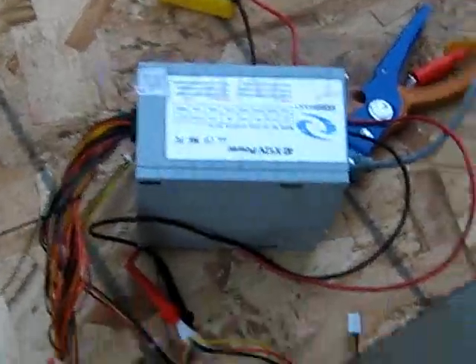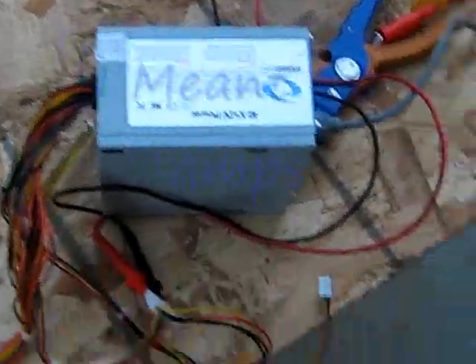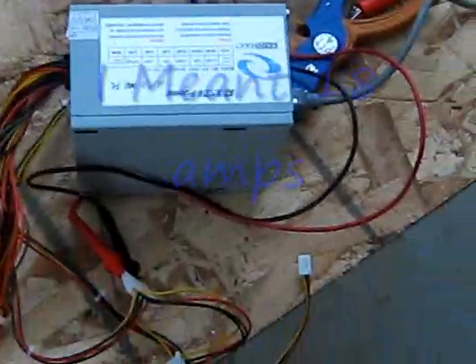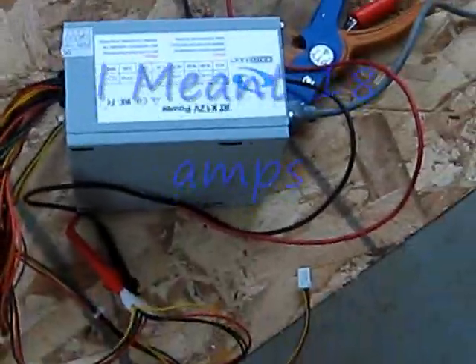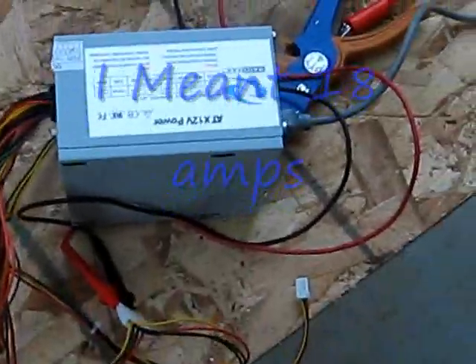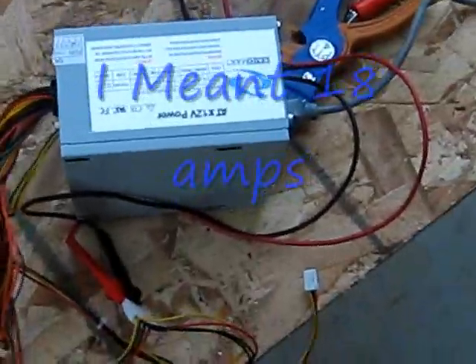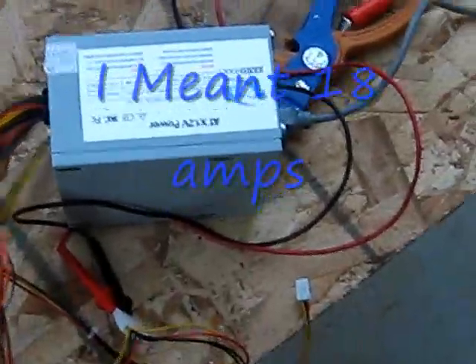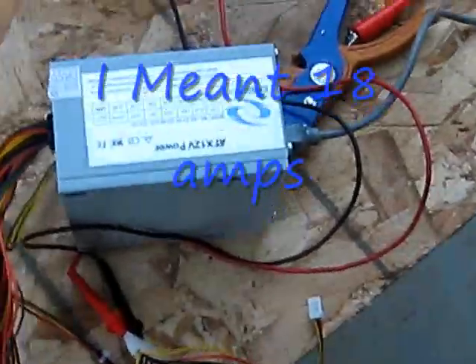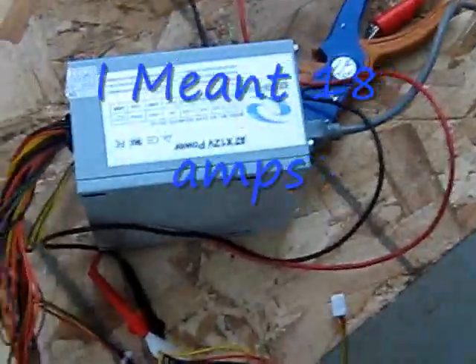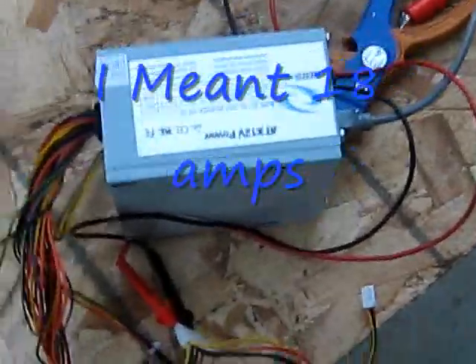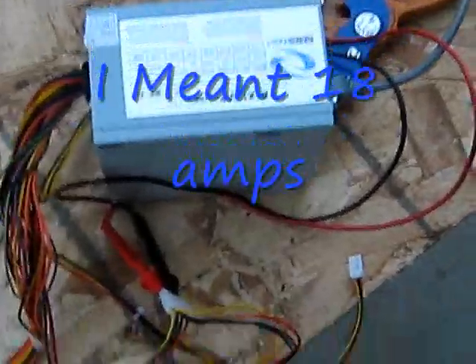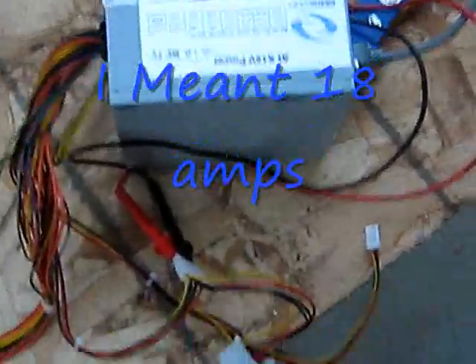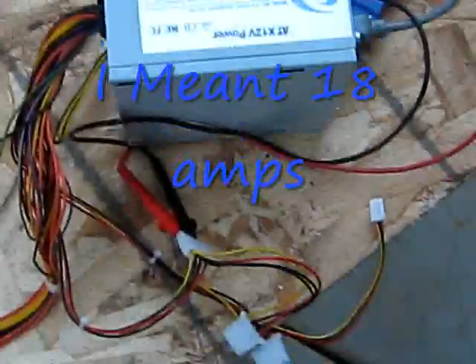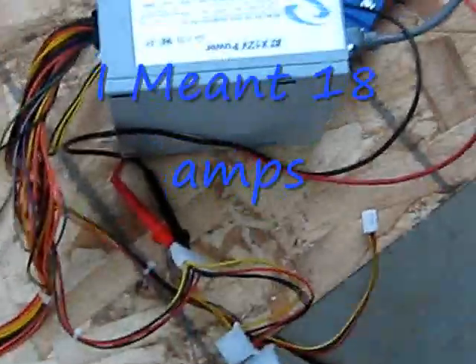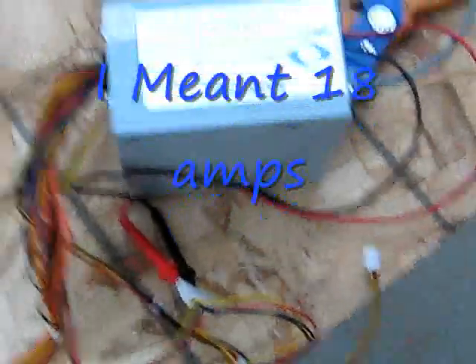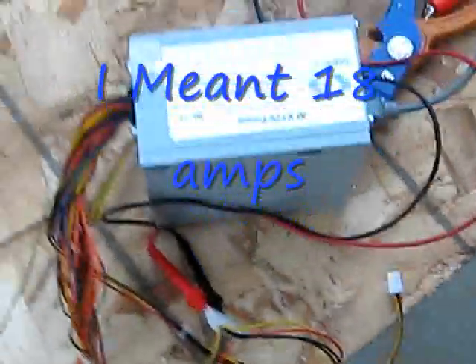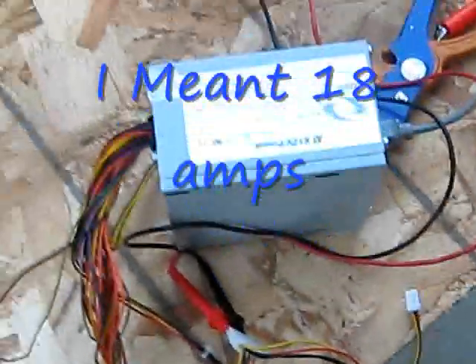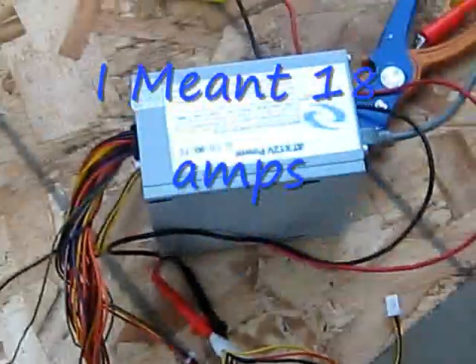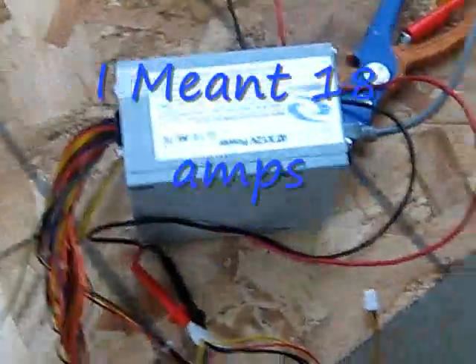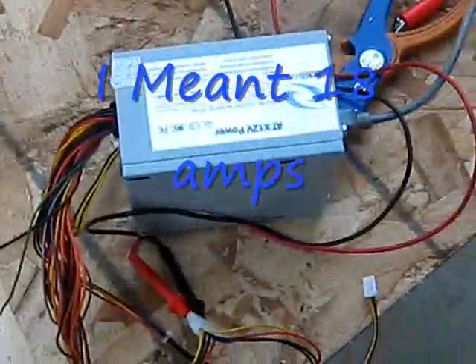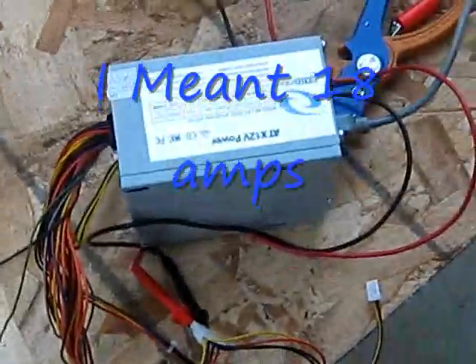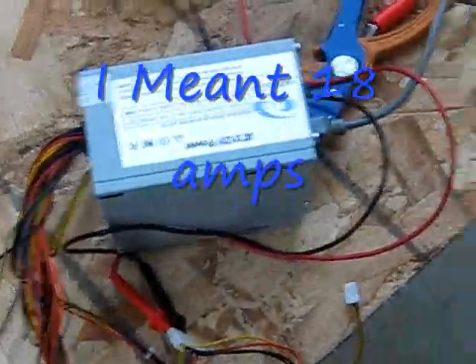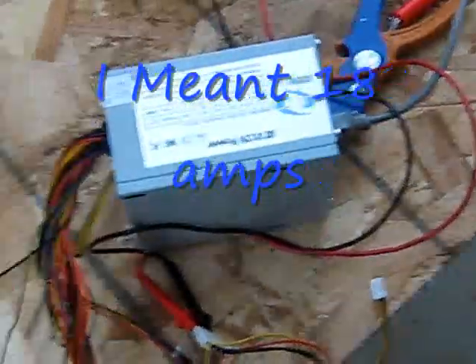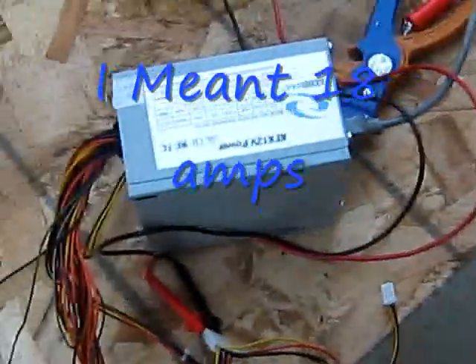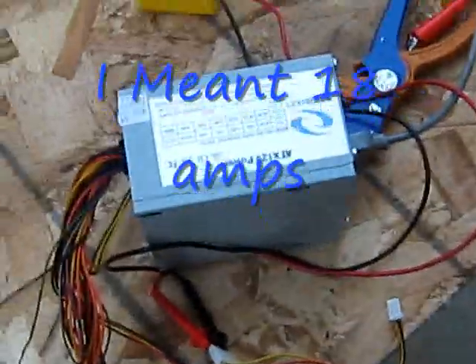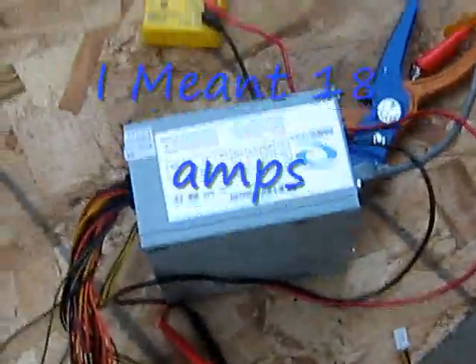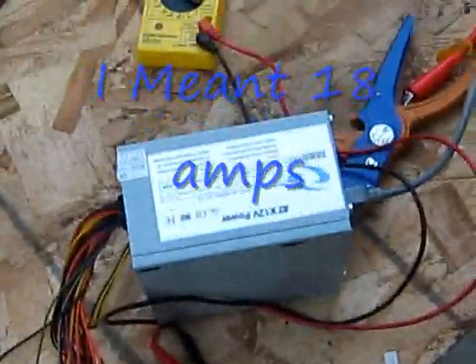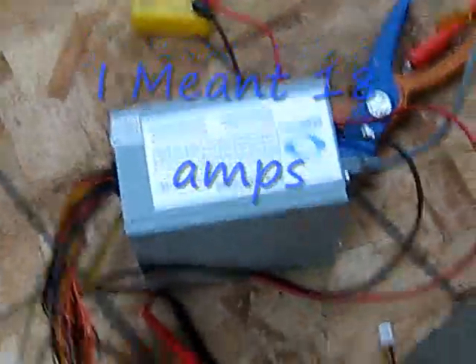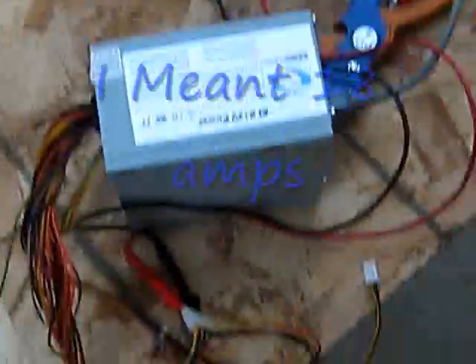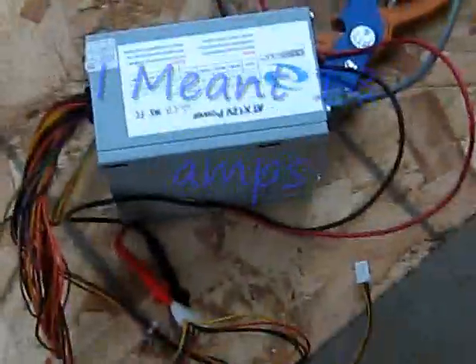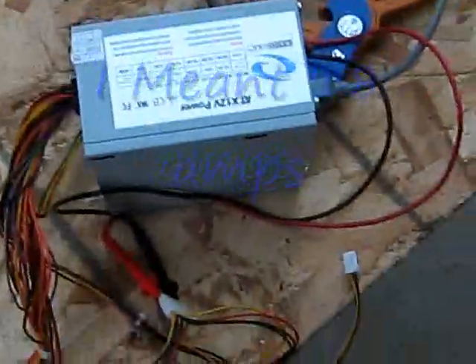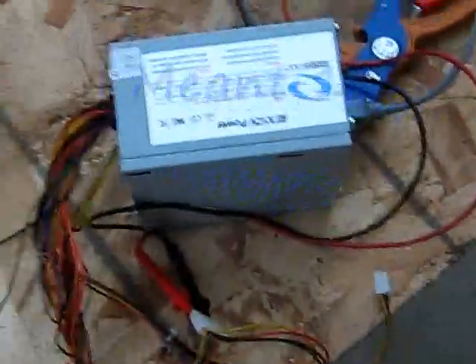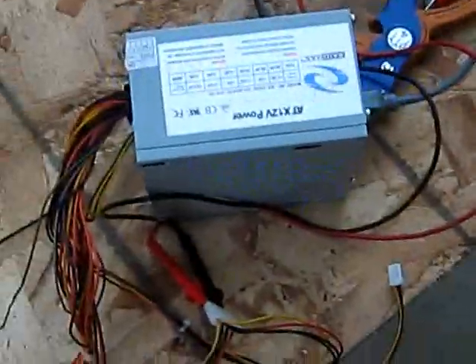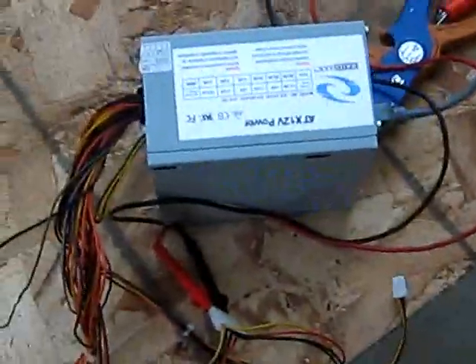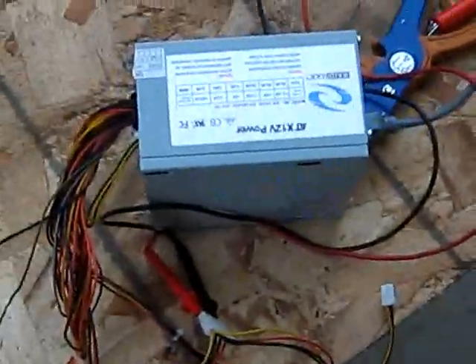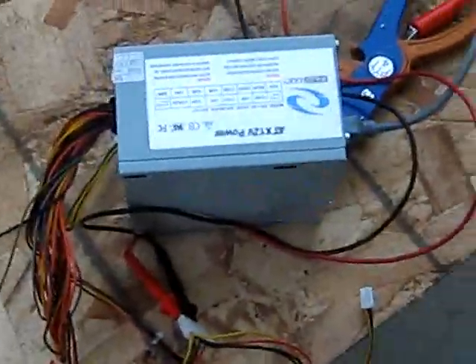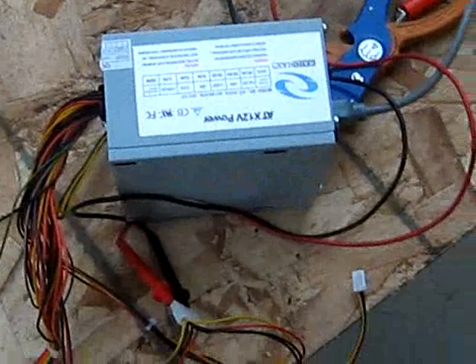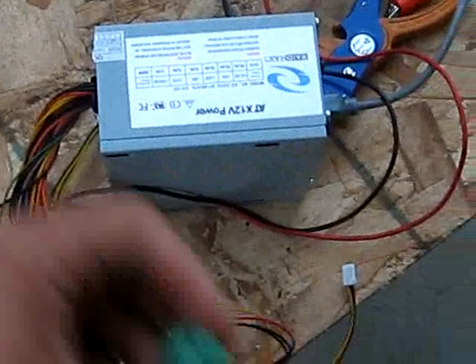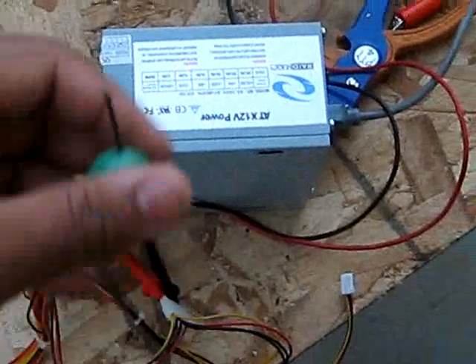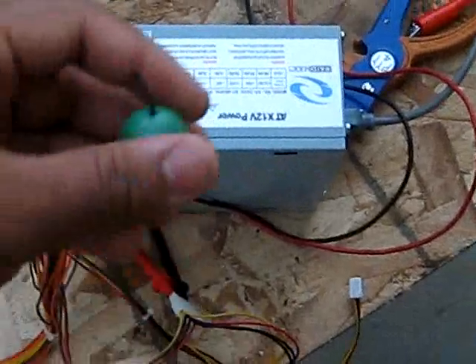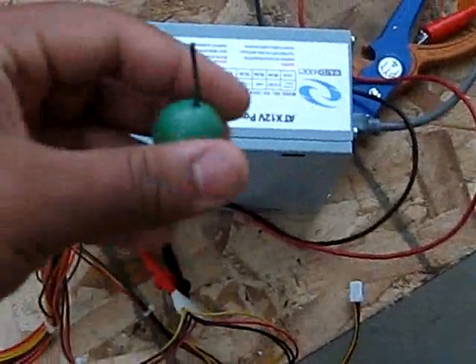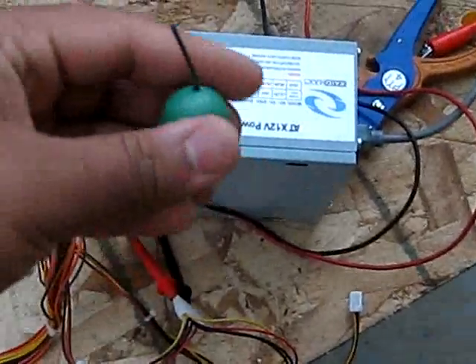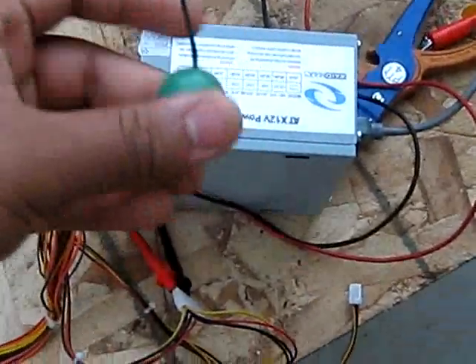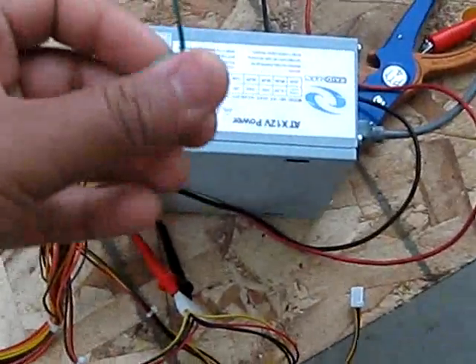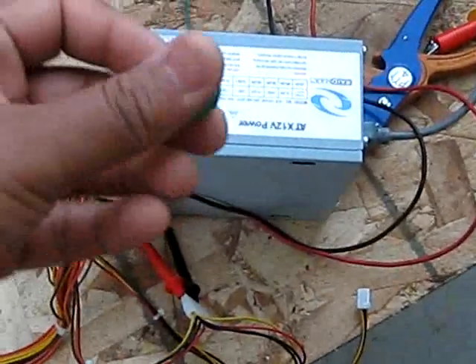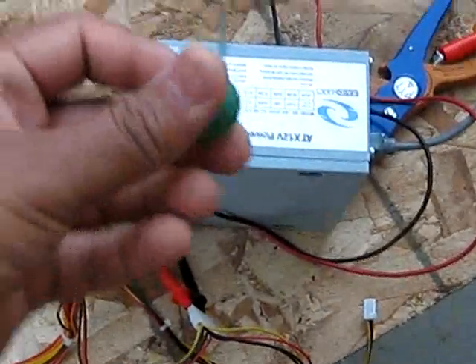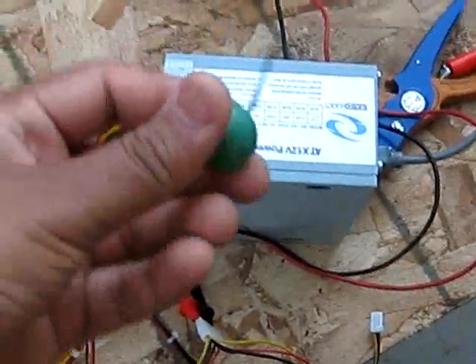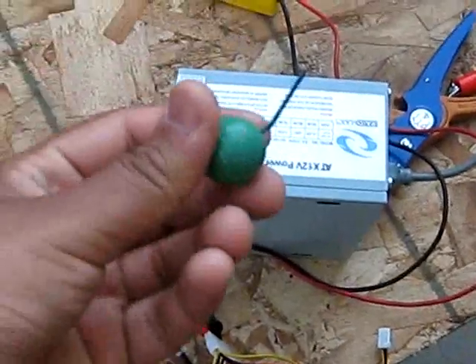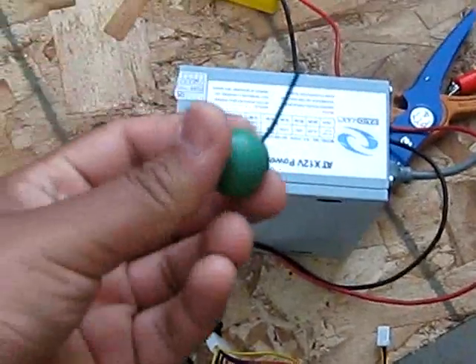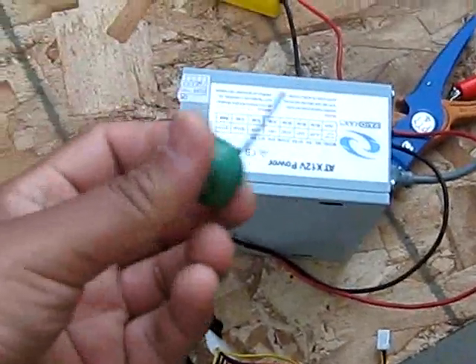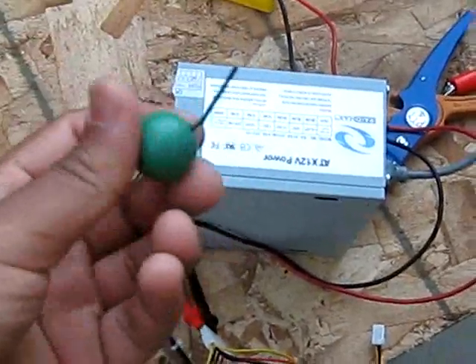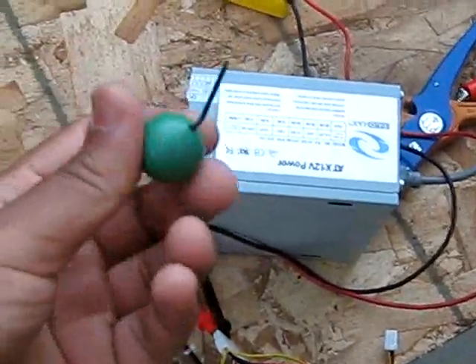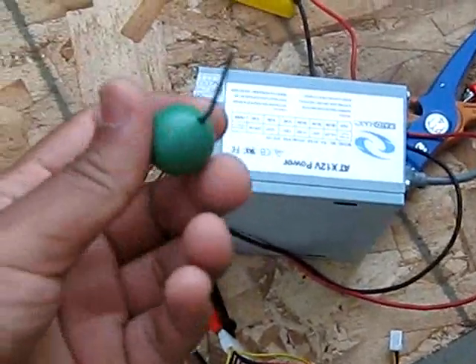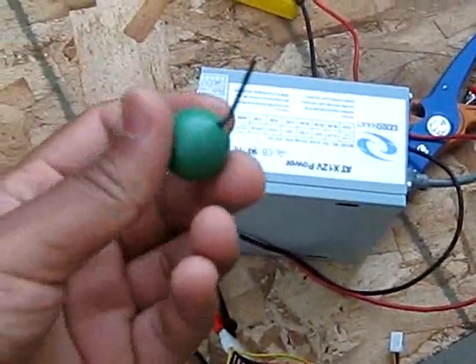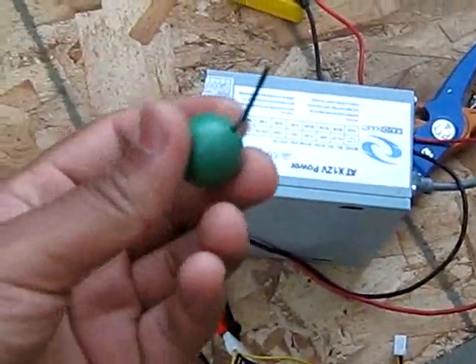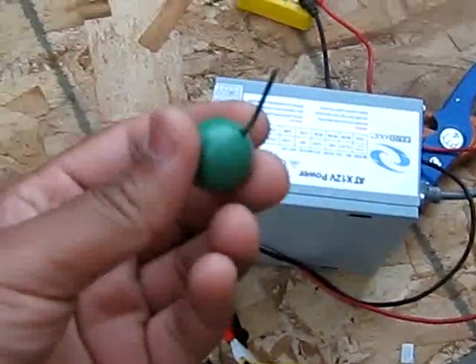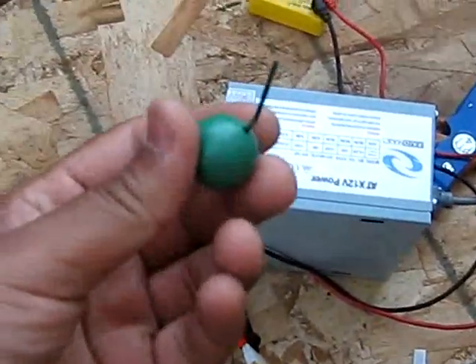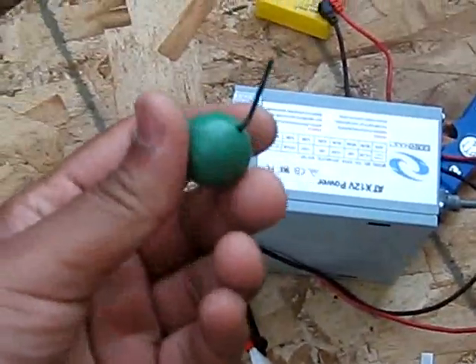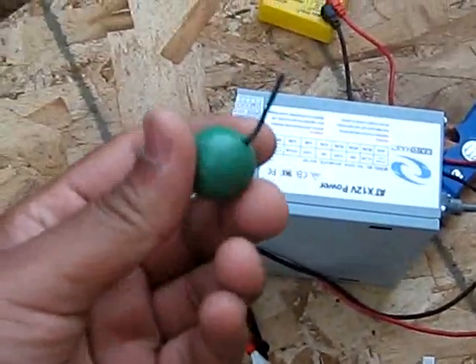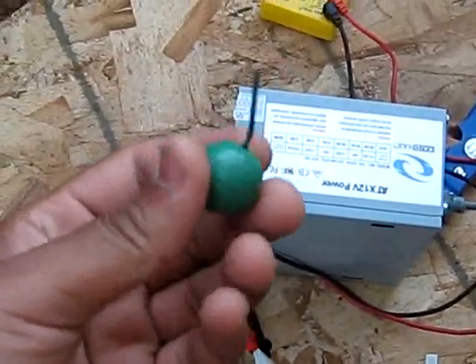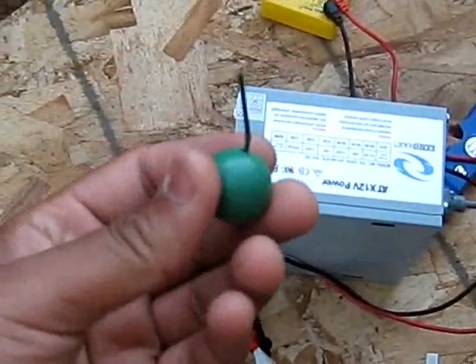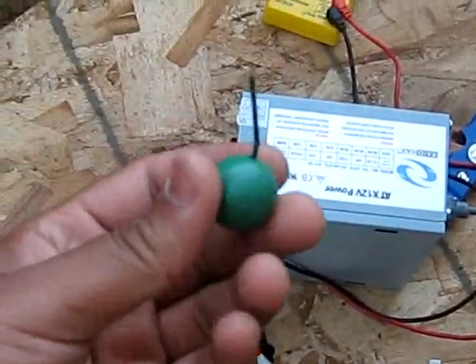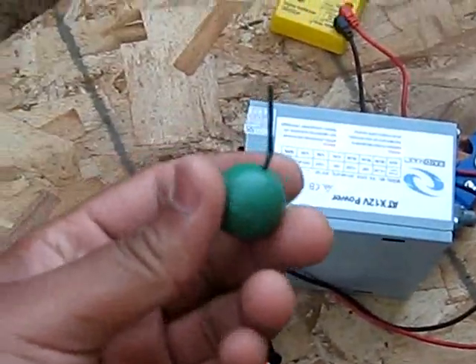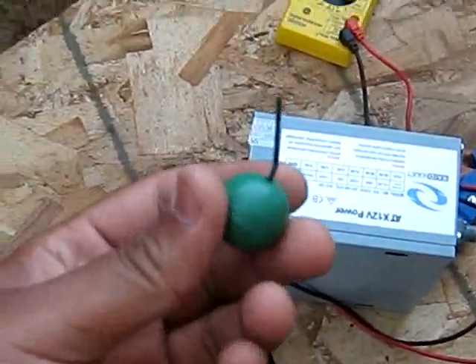In a little bit I will be showing you — I will be lighting a firework with this power supply, this TNT crackling ball.